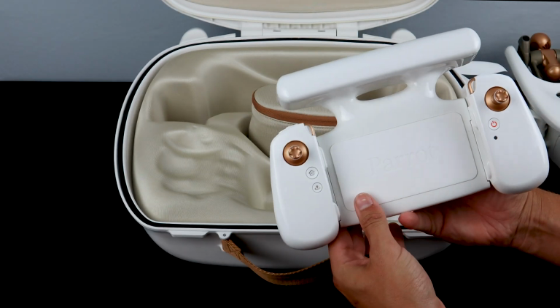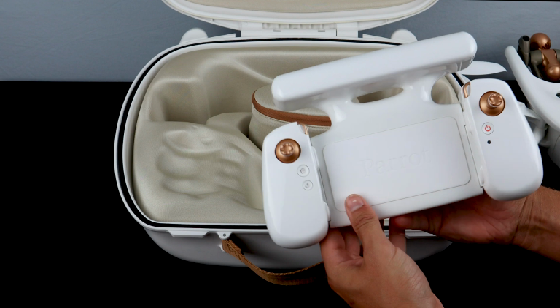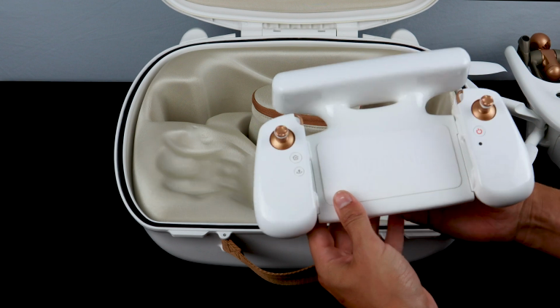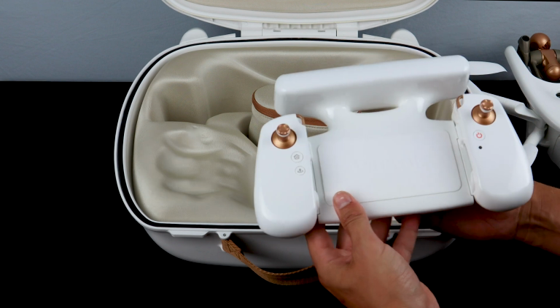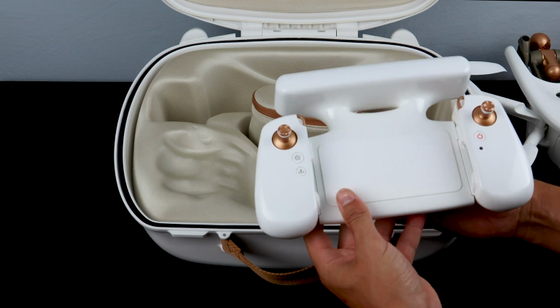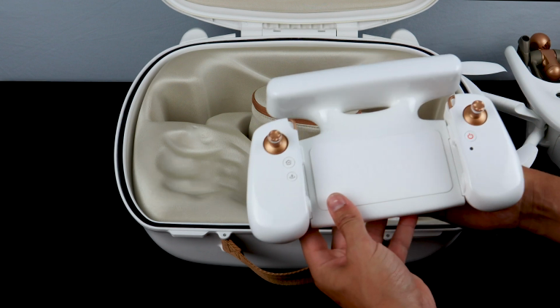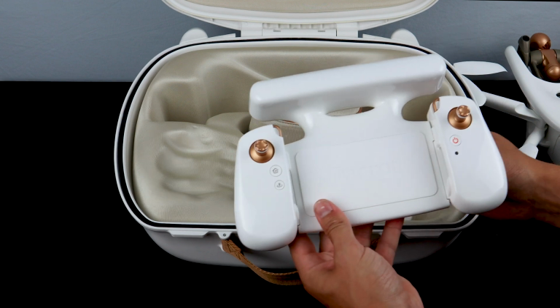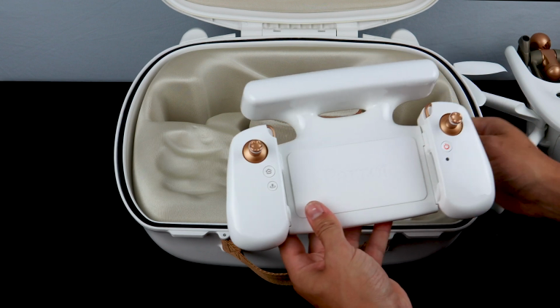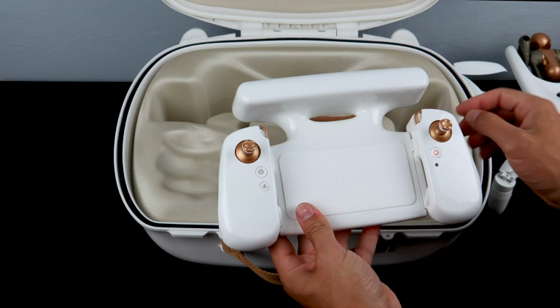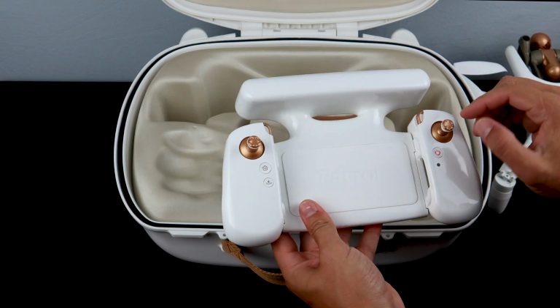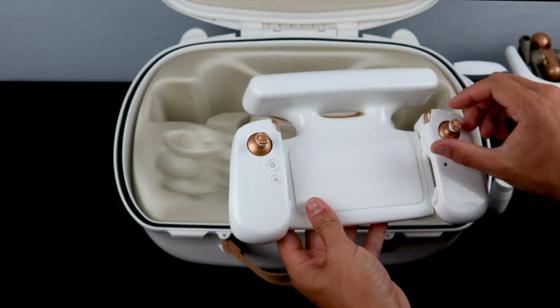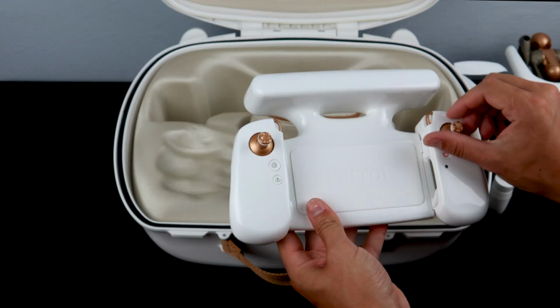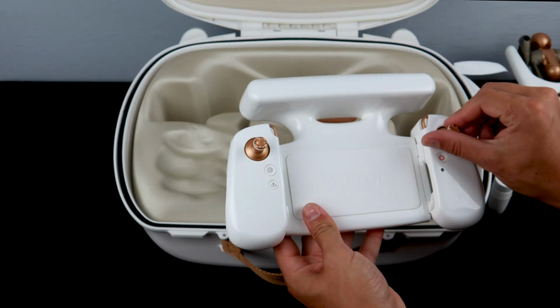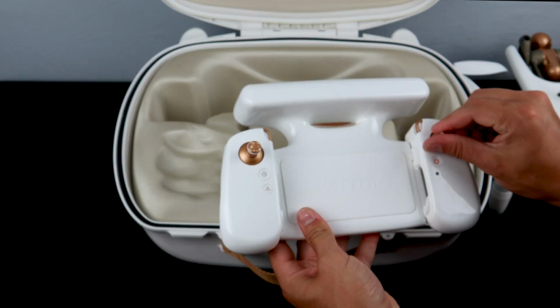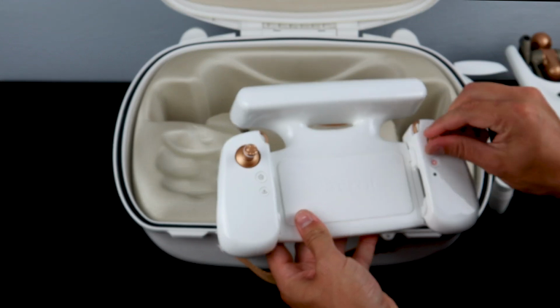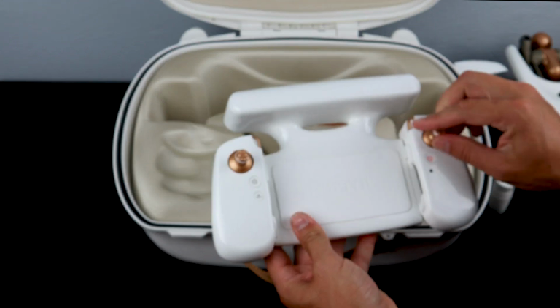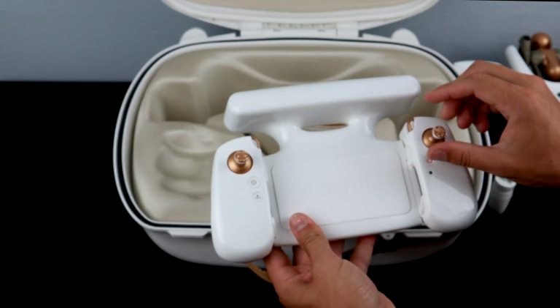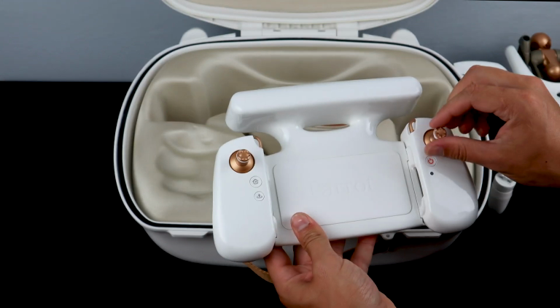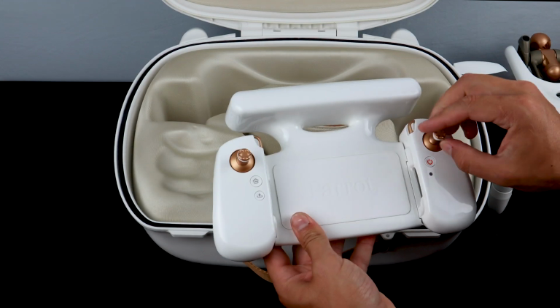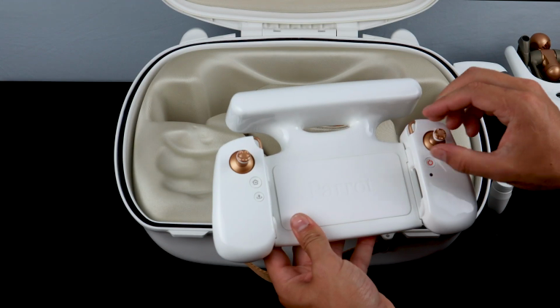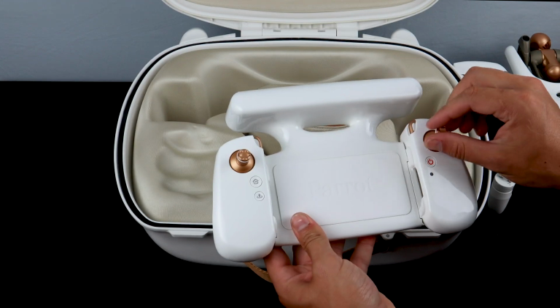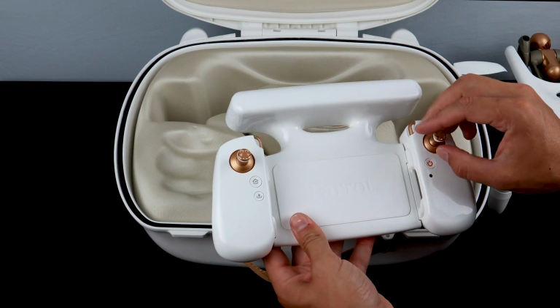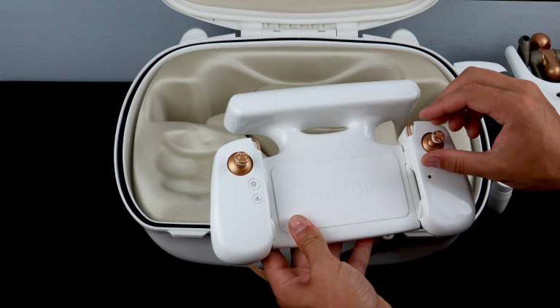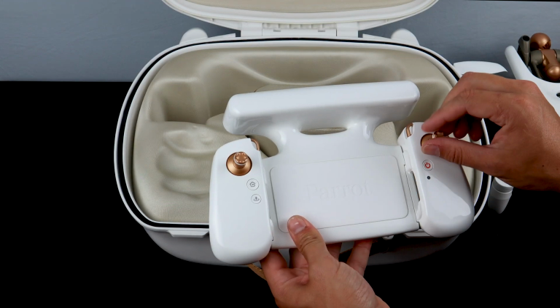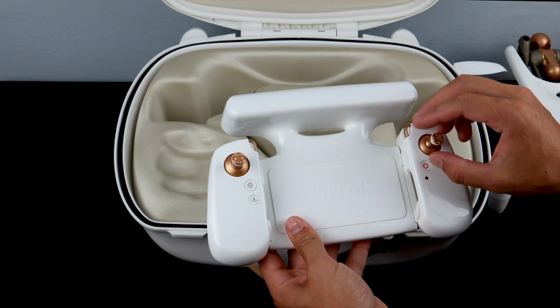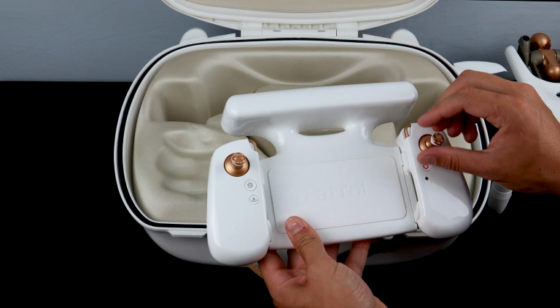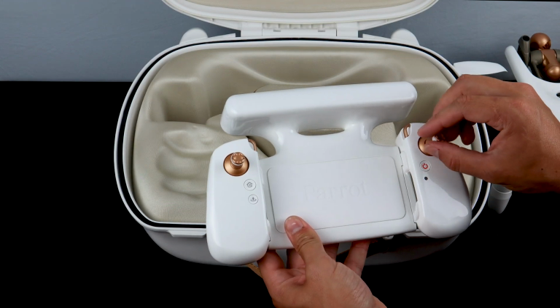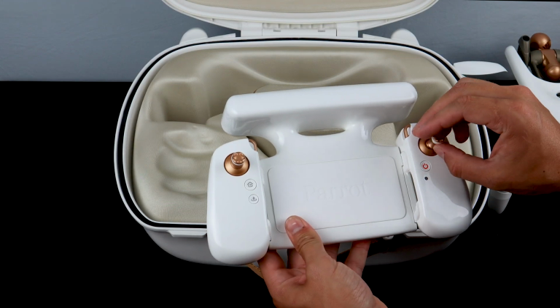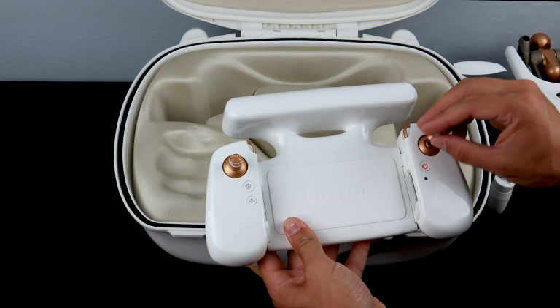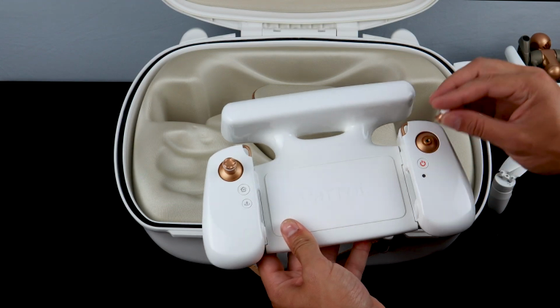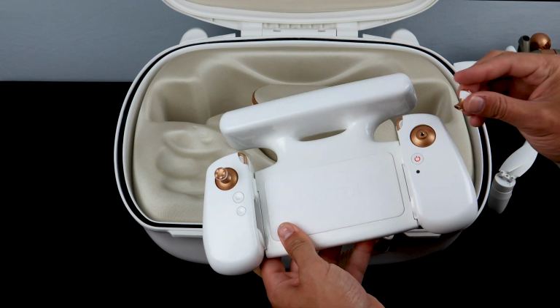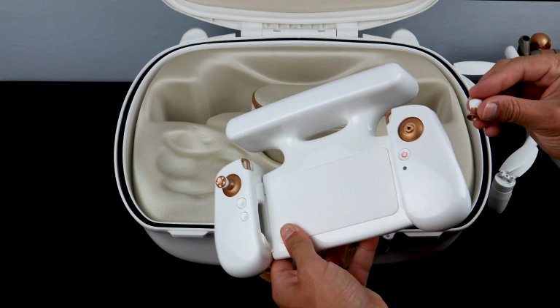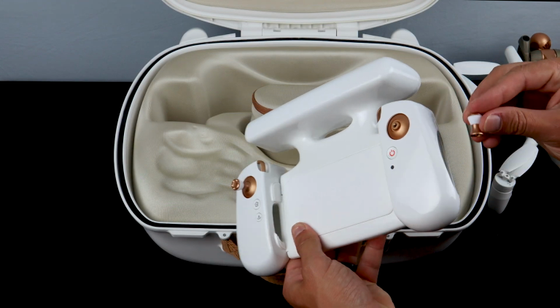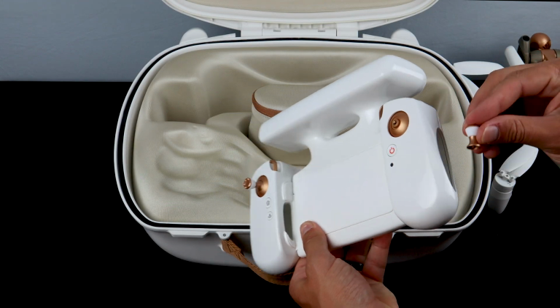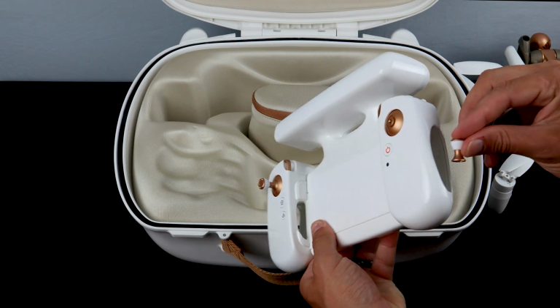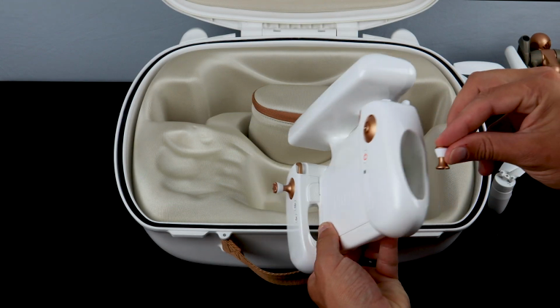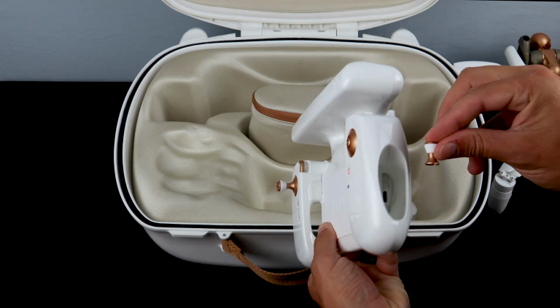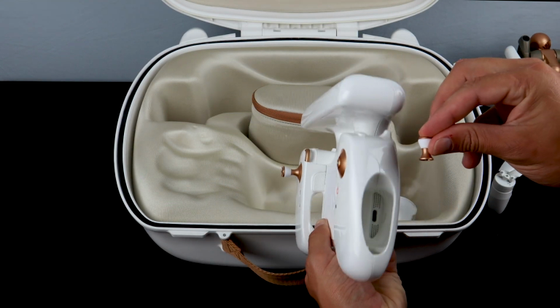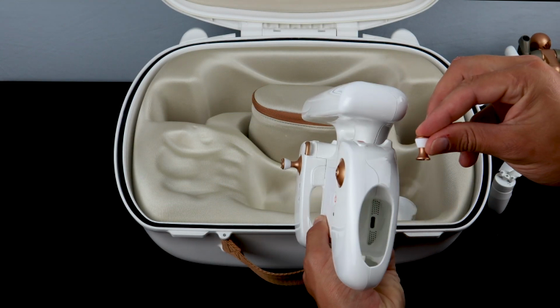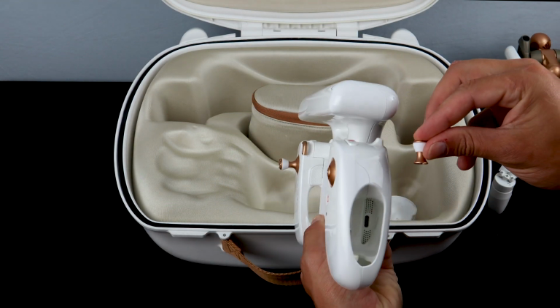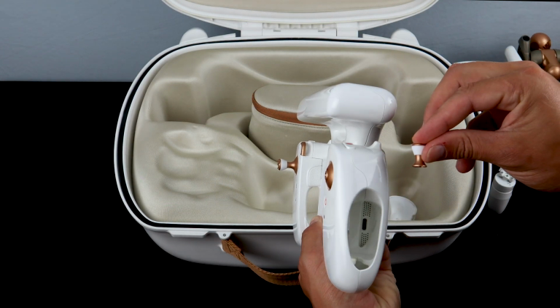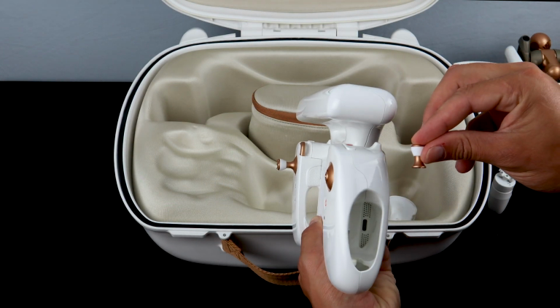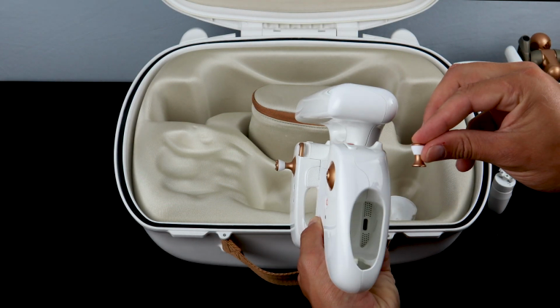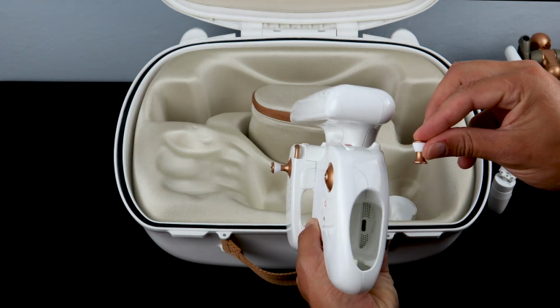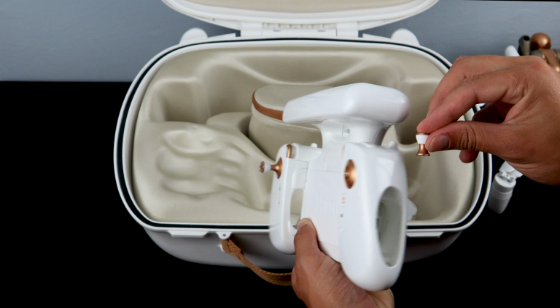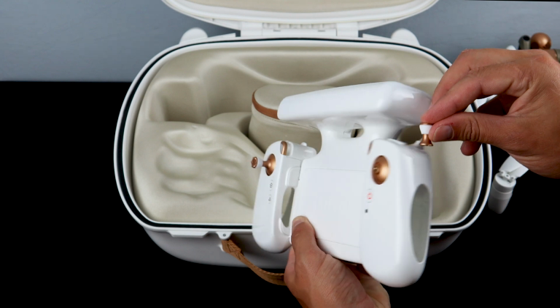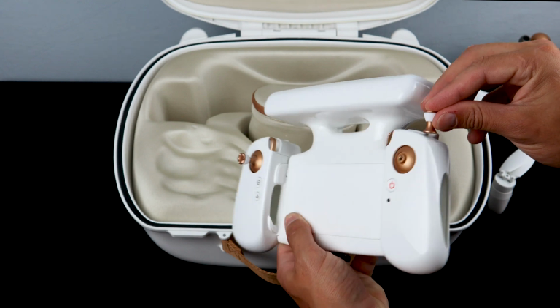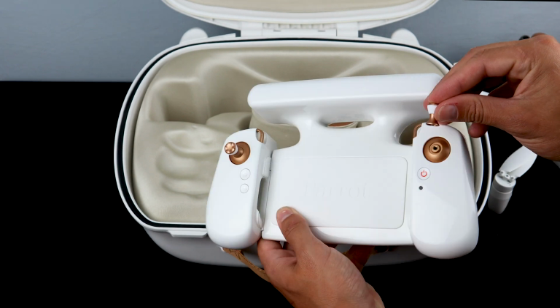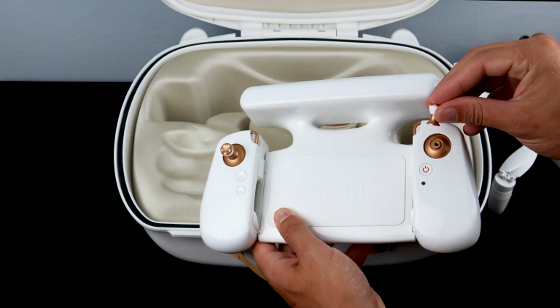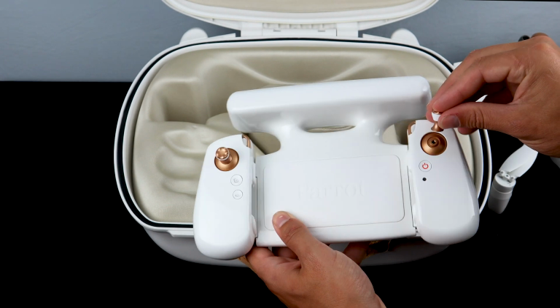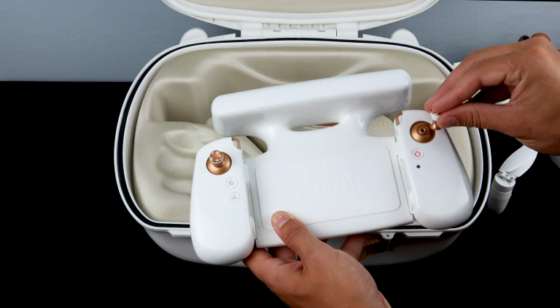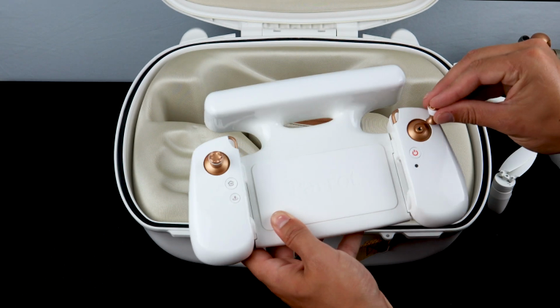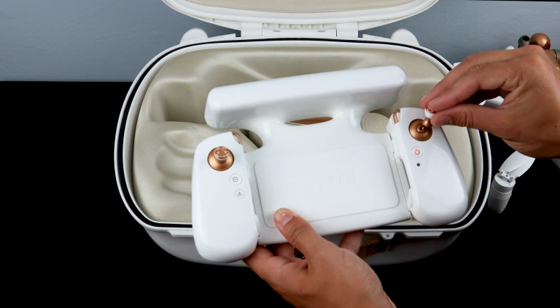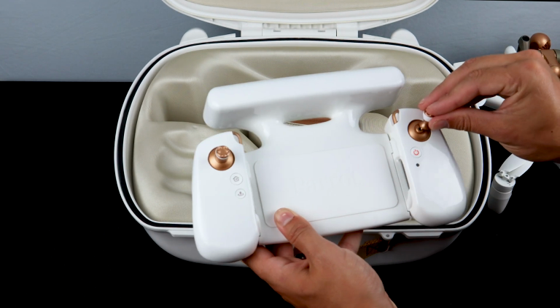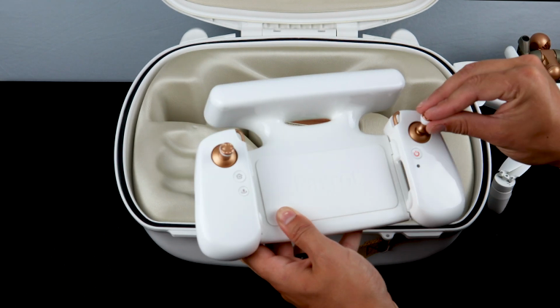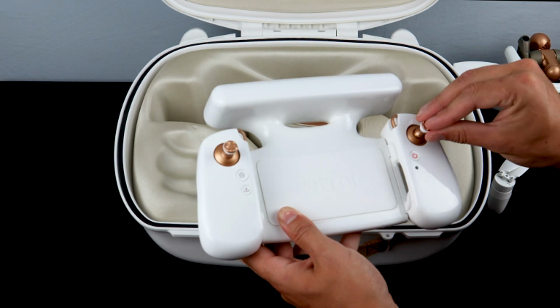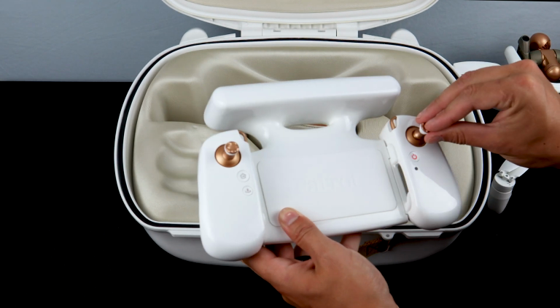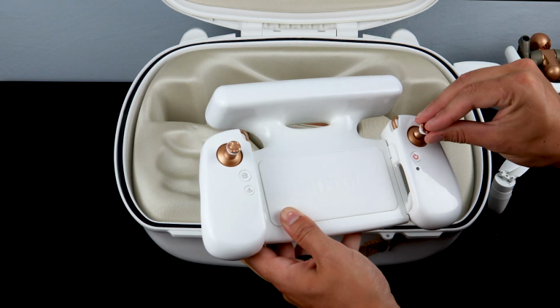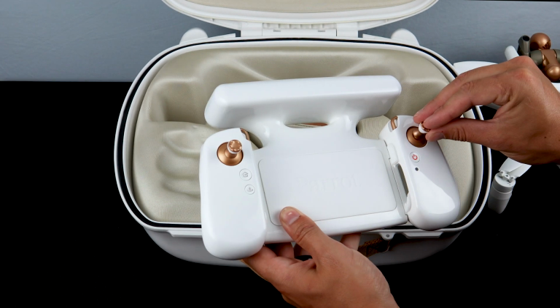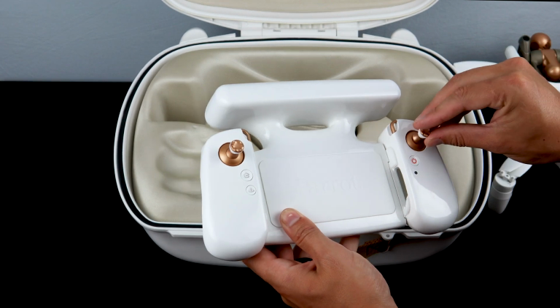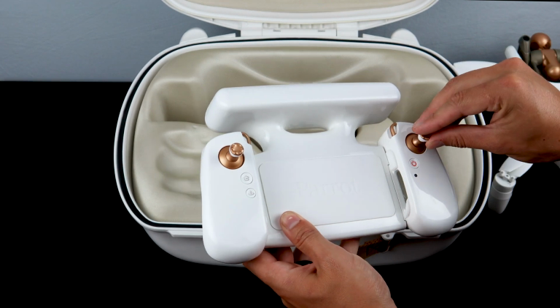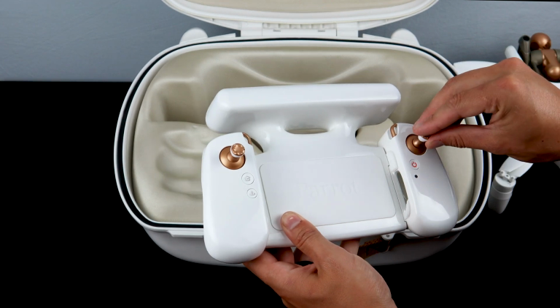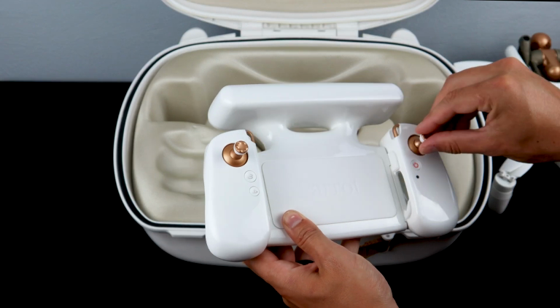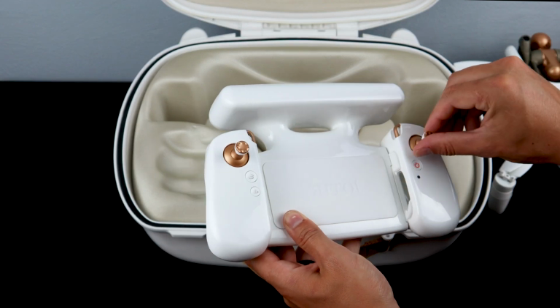You'll notice that you have the ability to unscrew the control sticks from the SkyController 4 and store them in the side of the controller. This is for easy transportation.